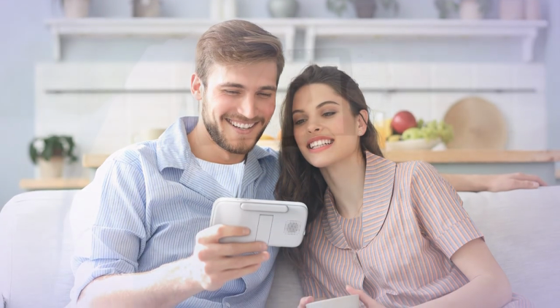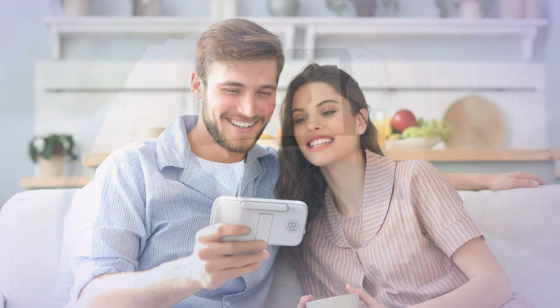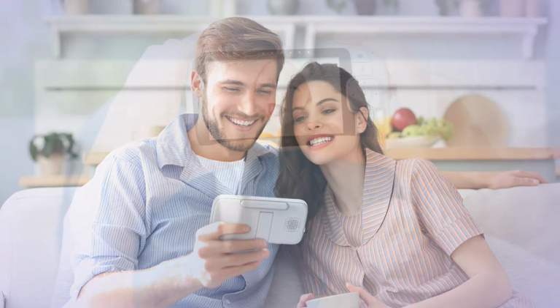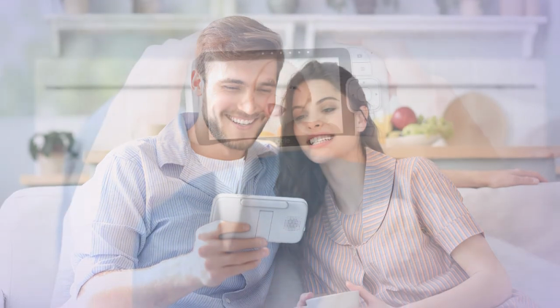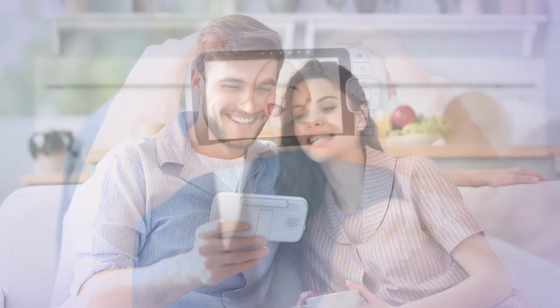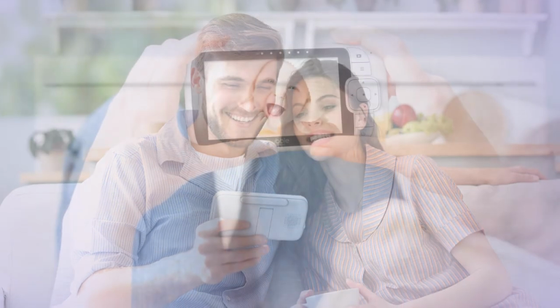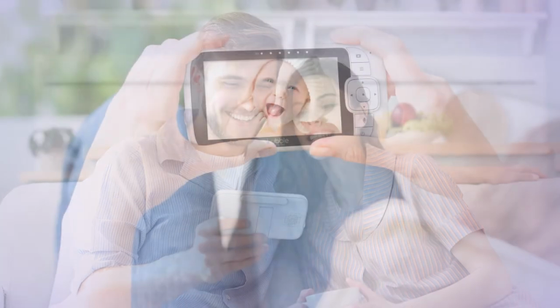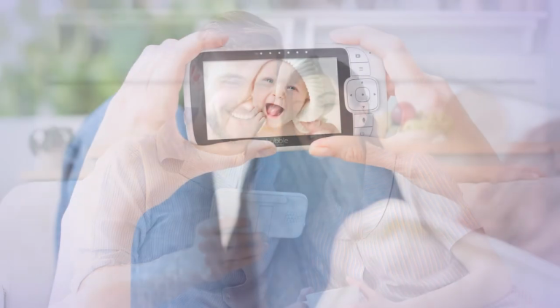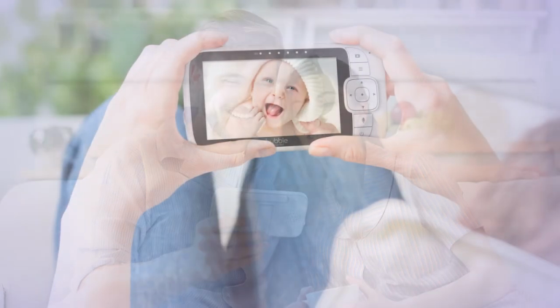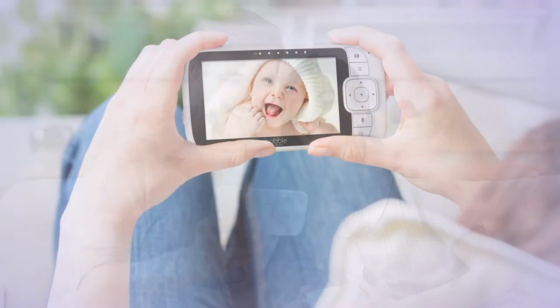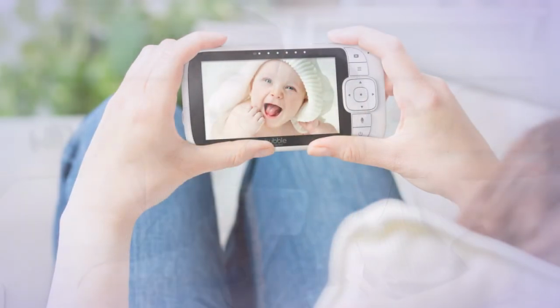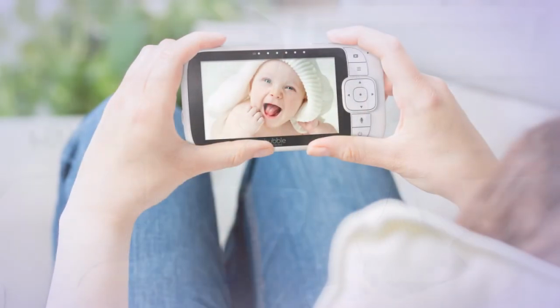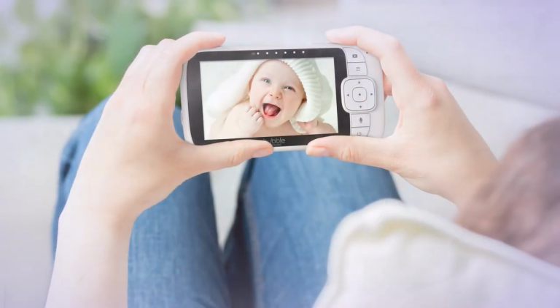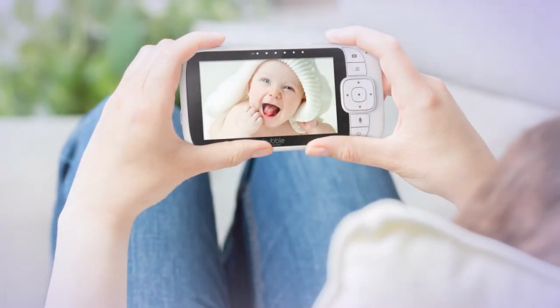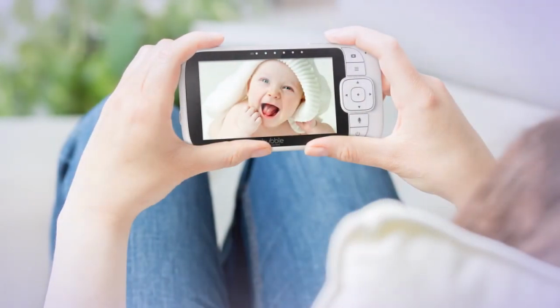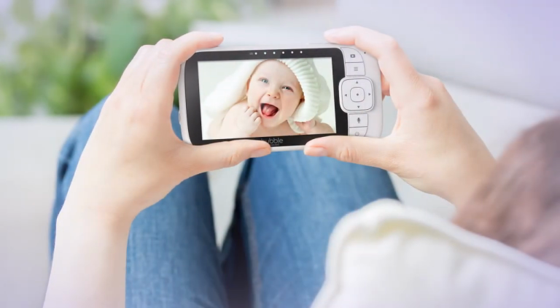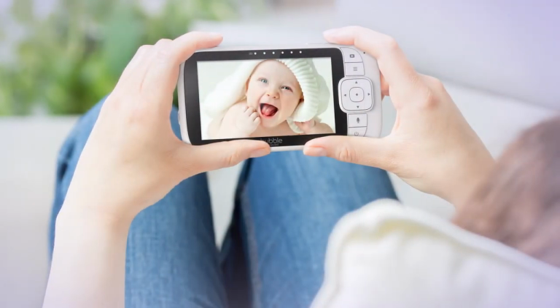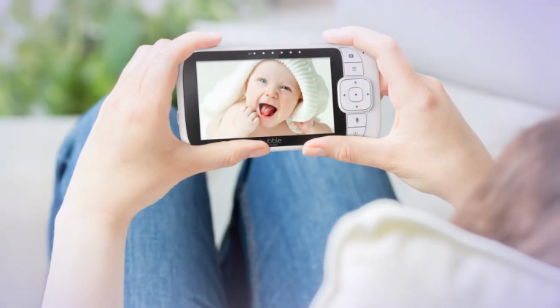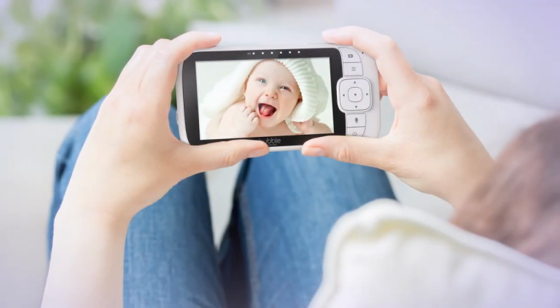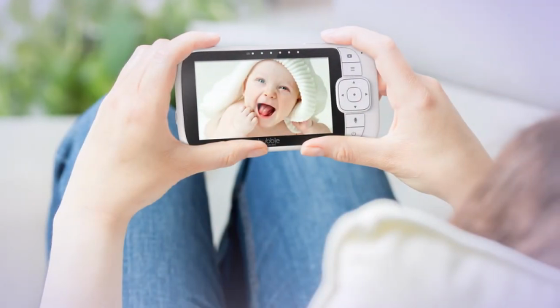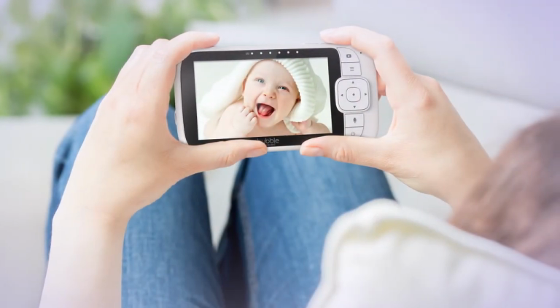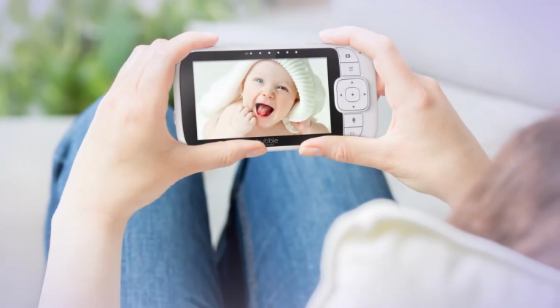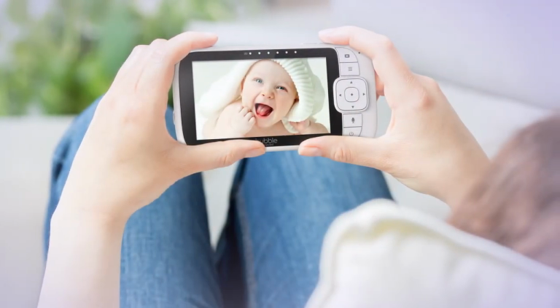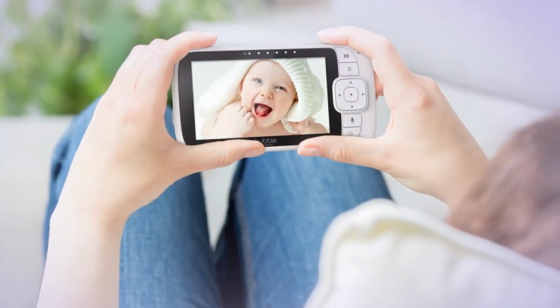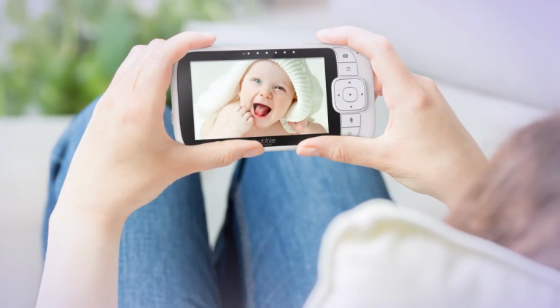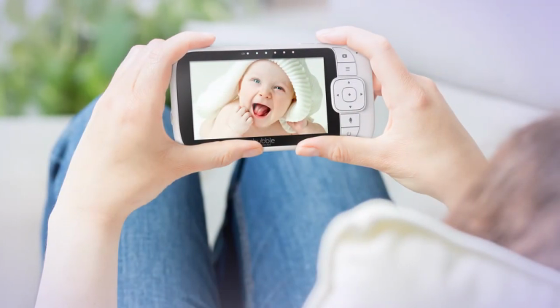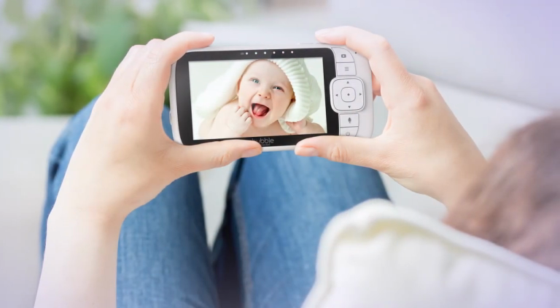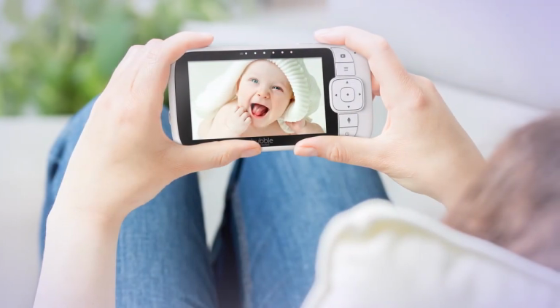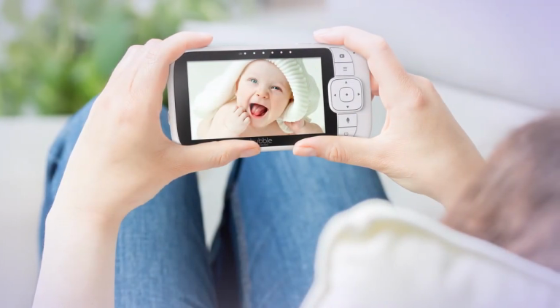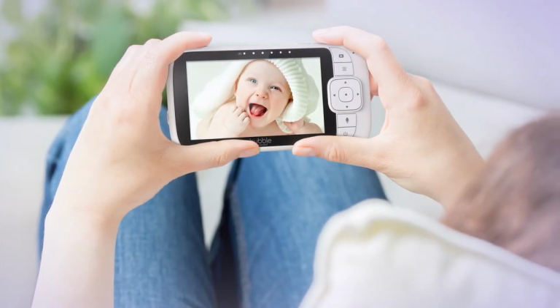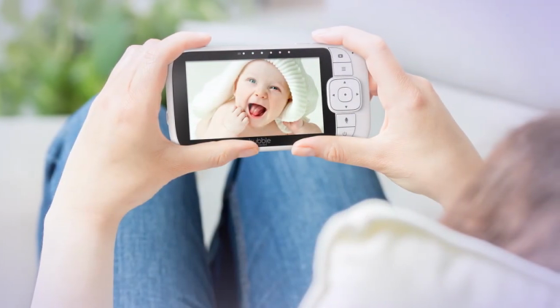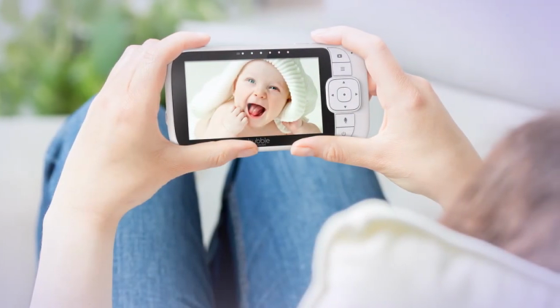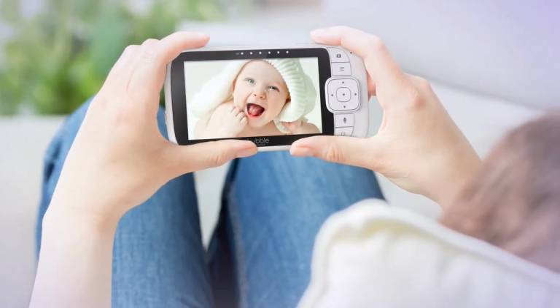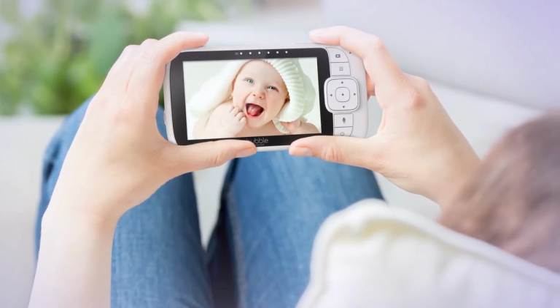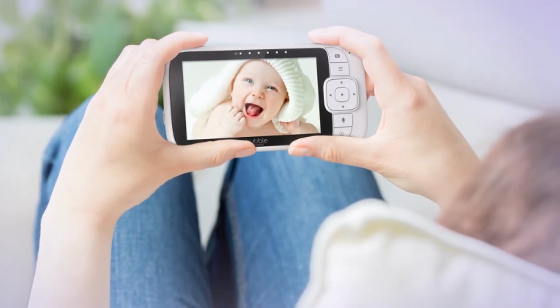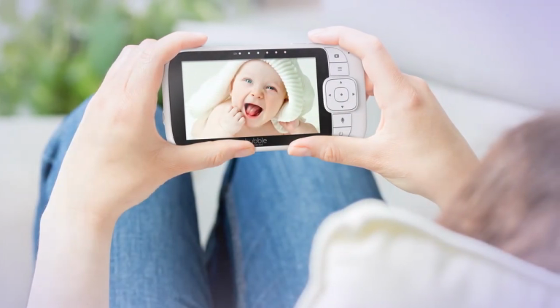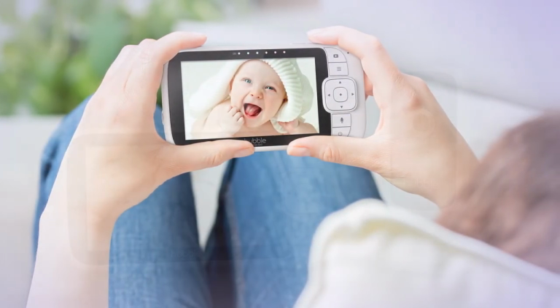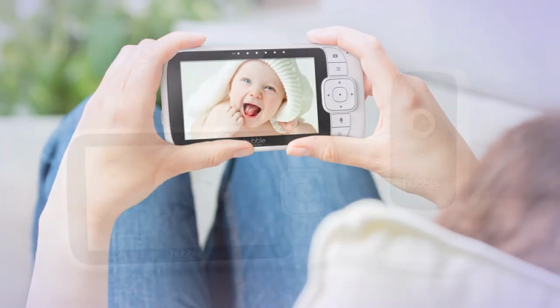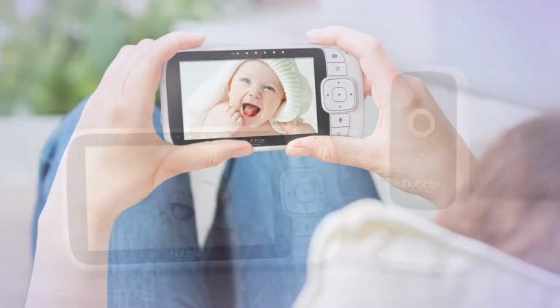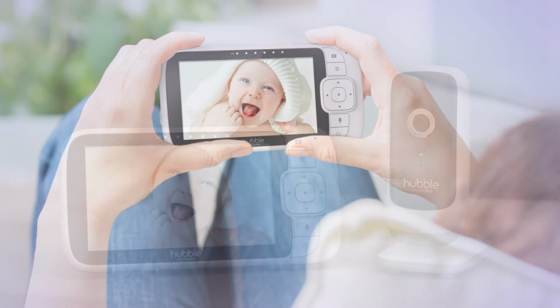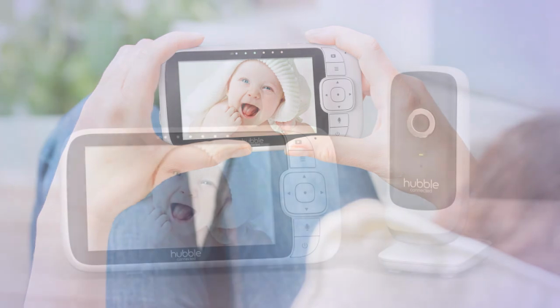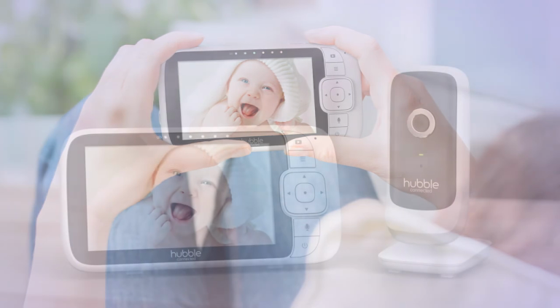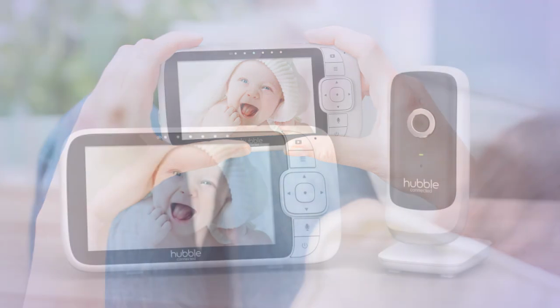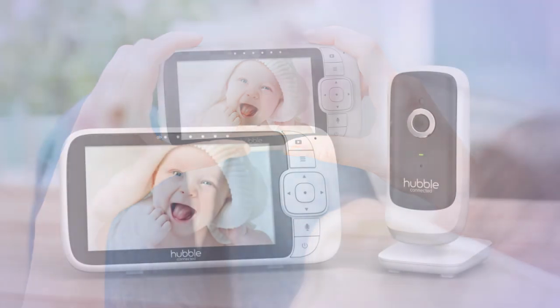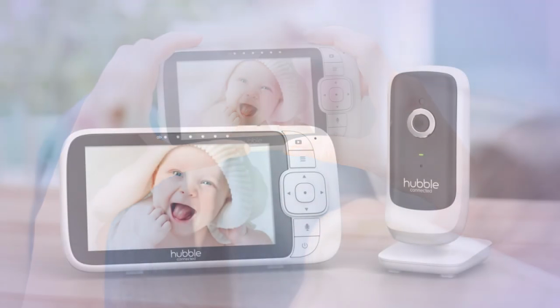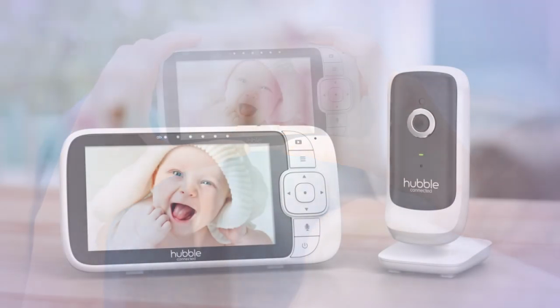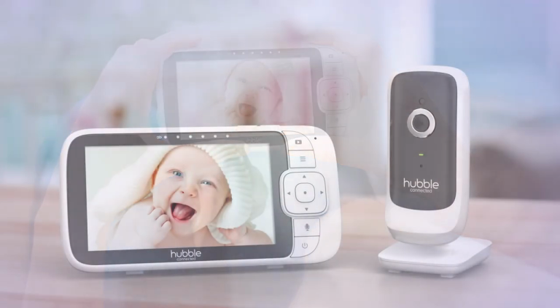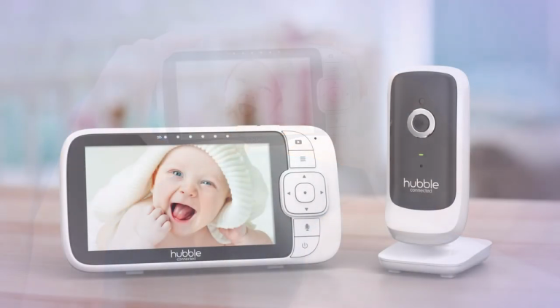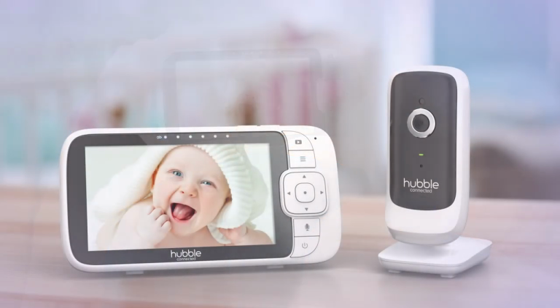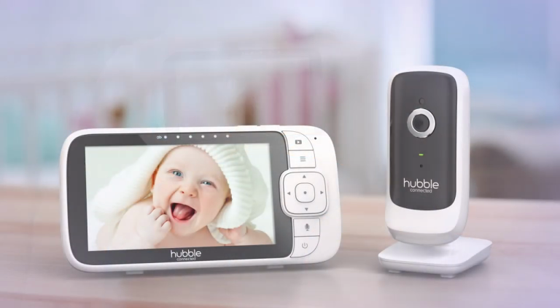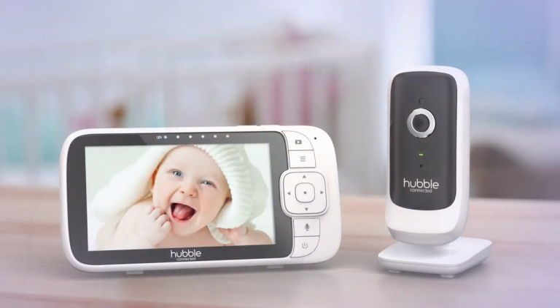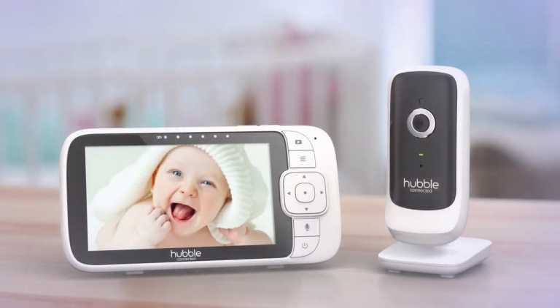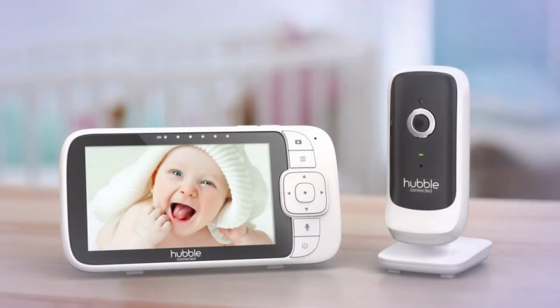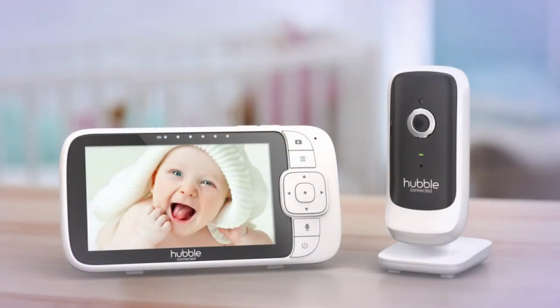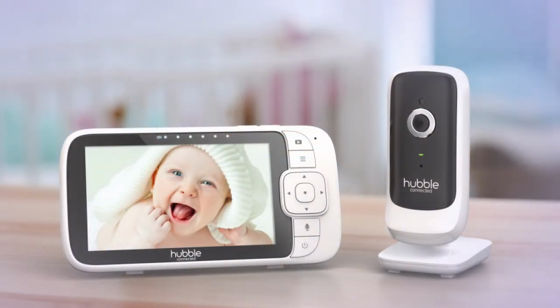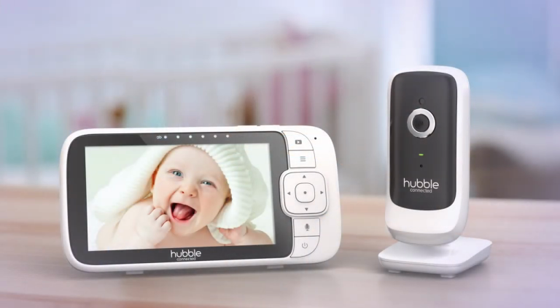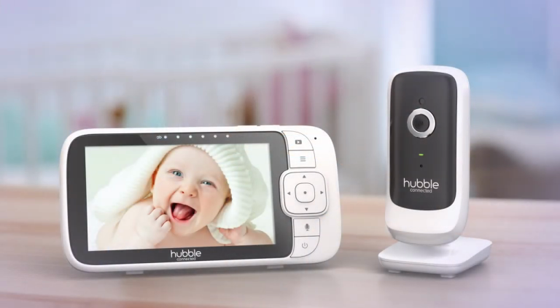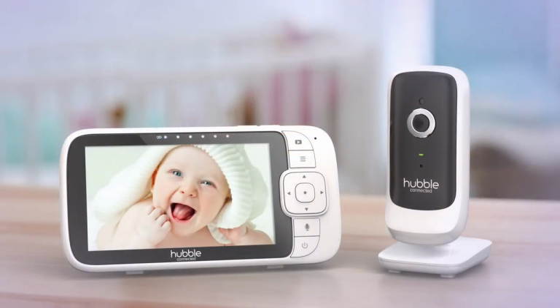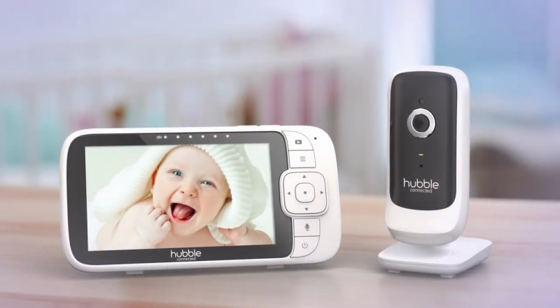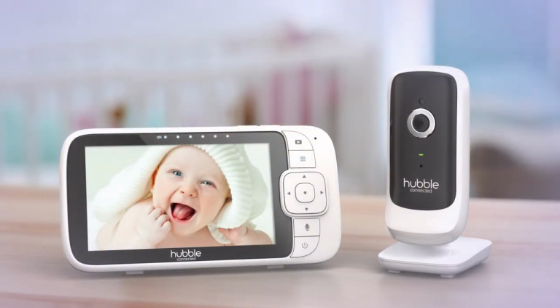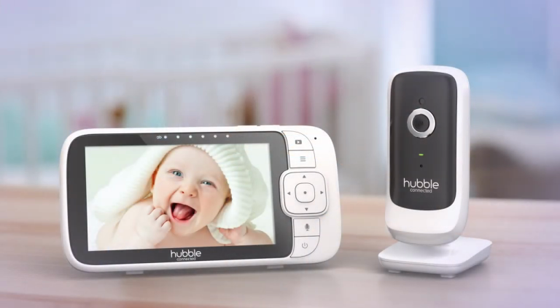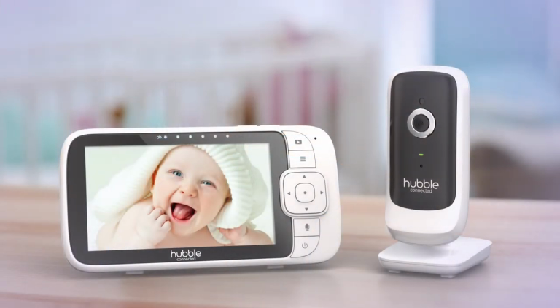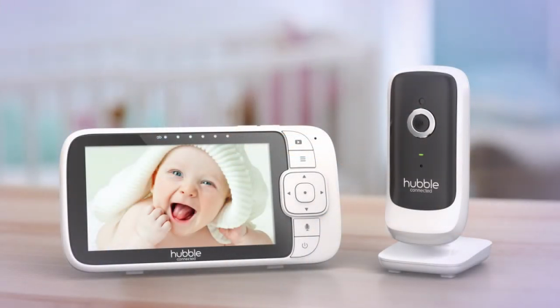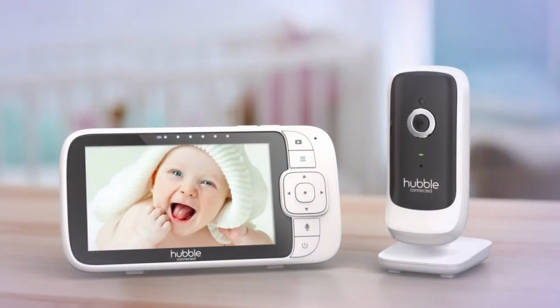The Nursery View Premium by Hubble Connected — where peace of mind begins.